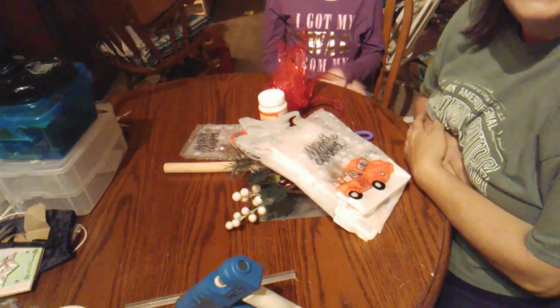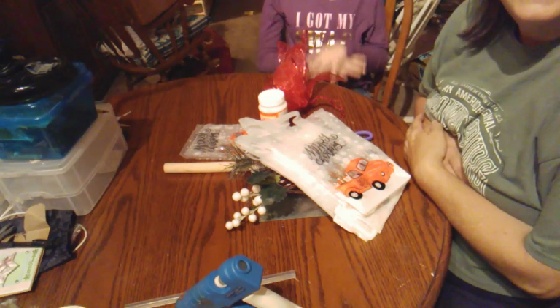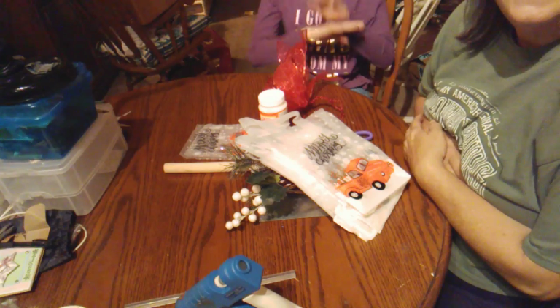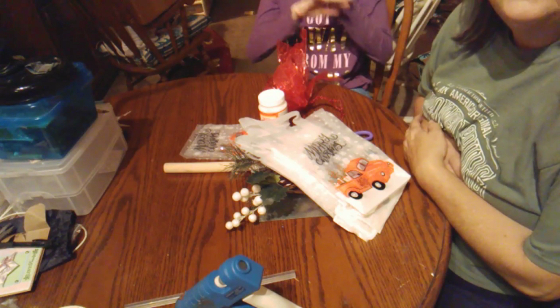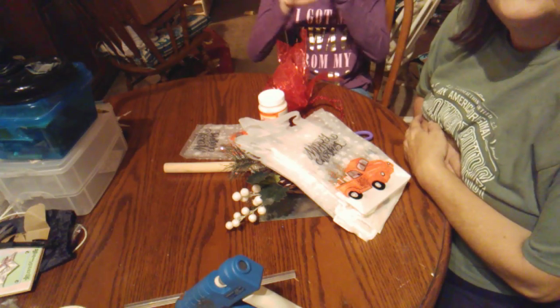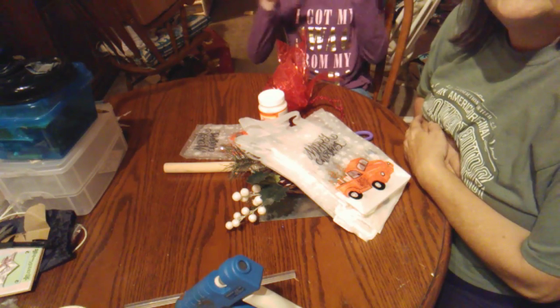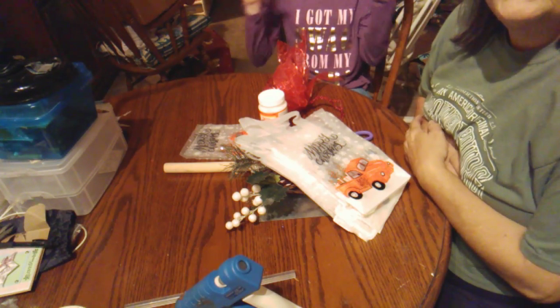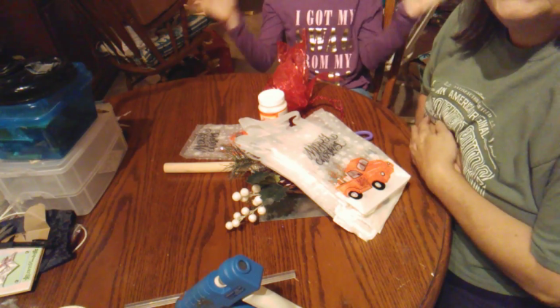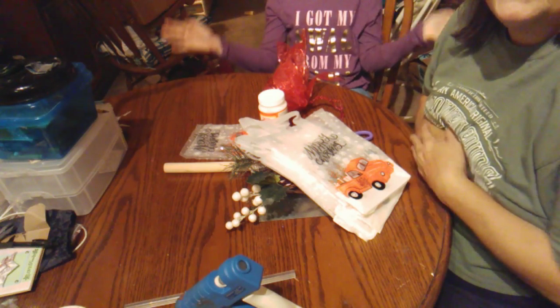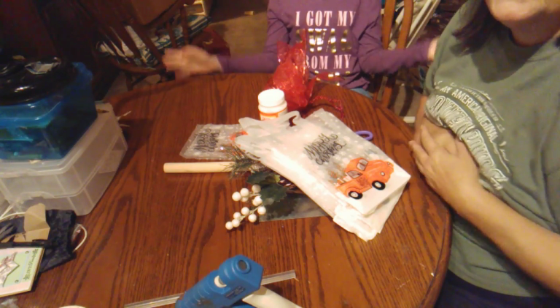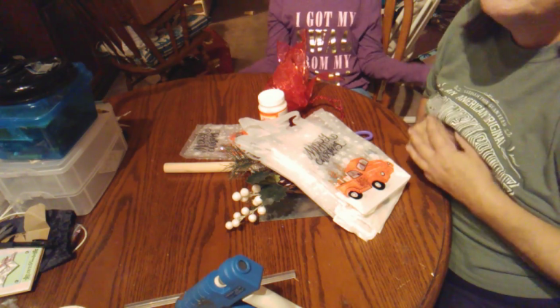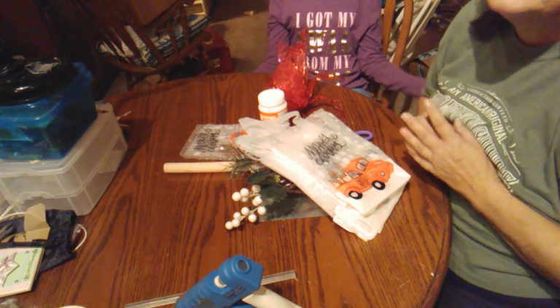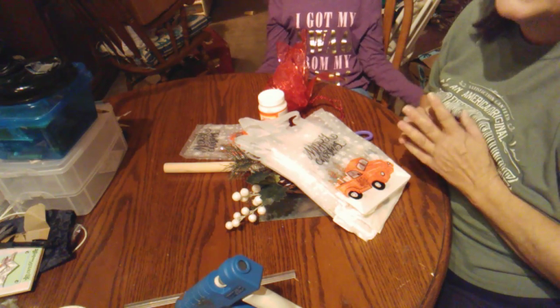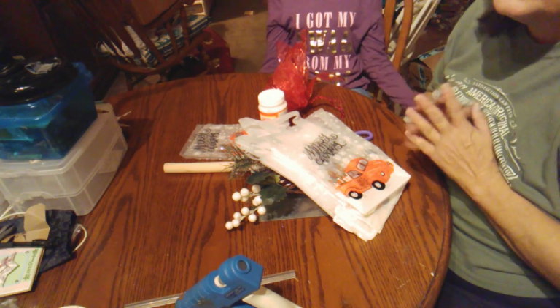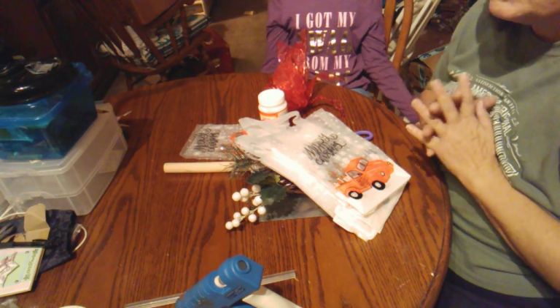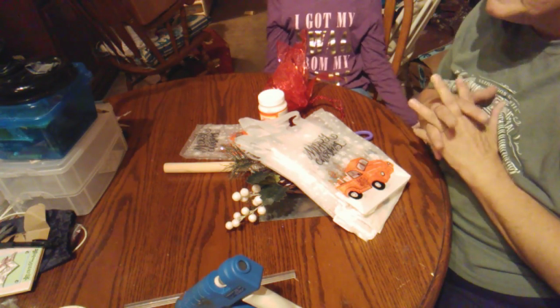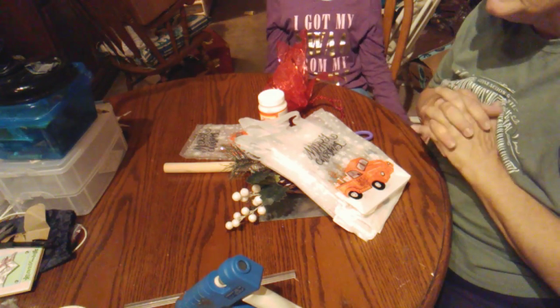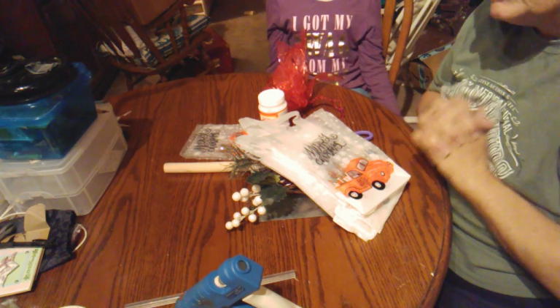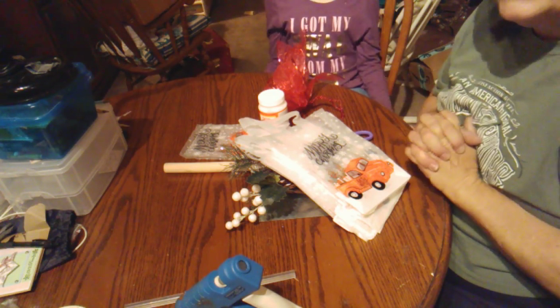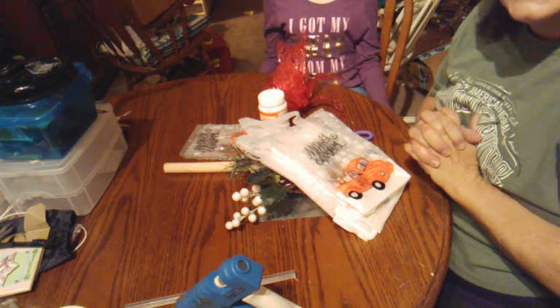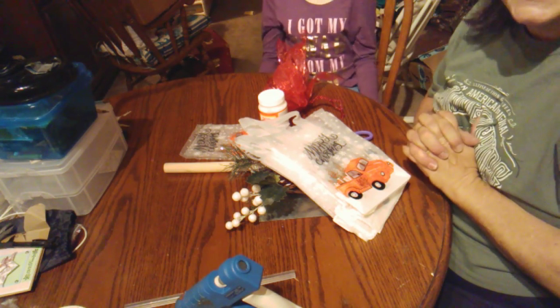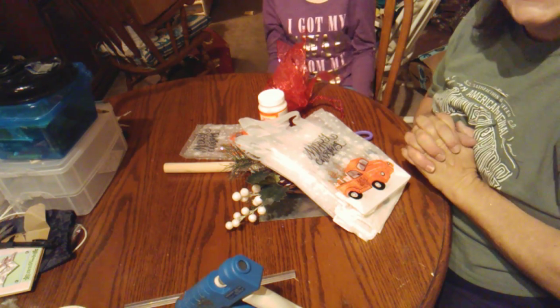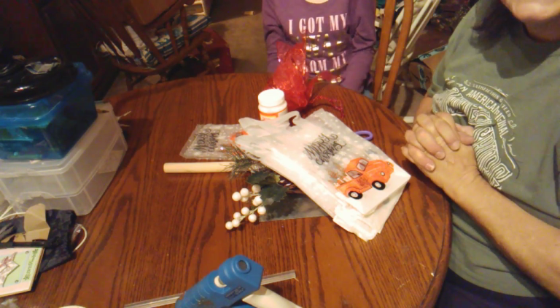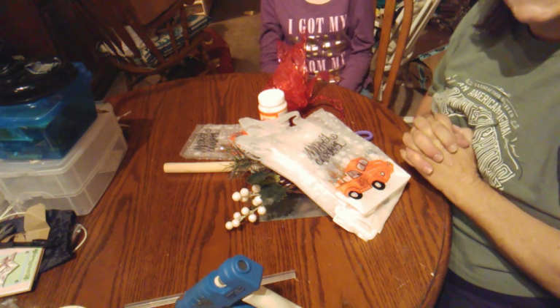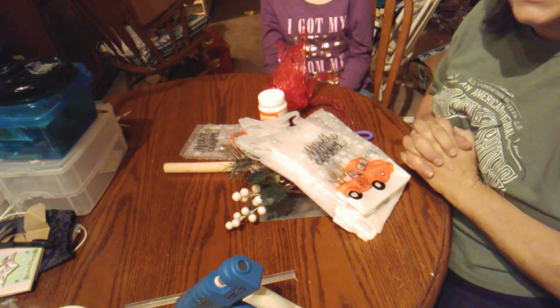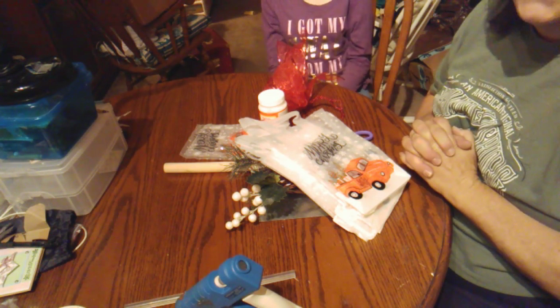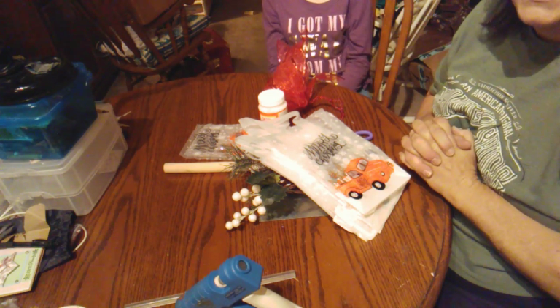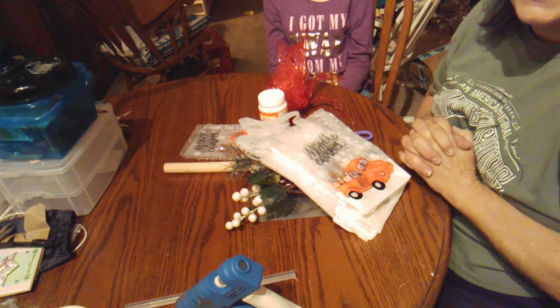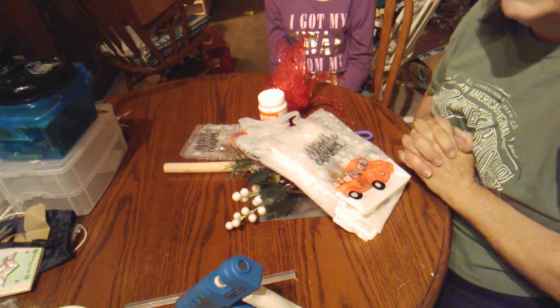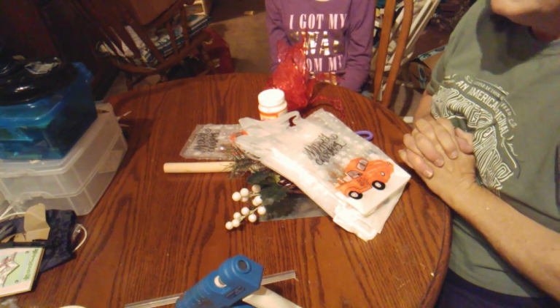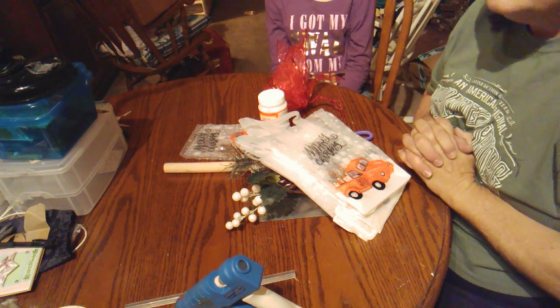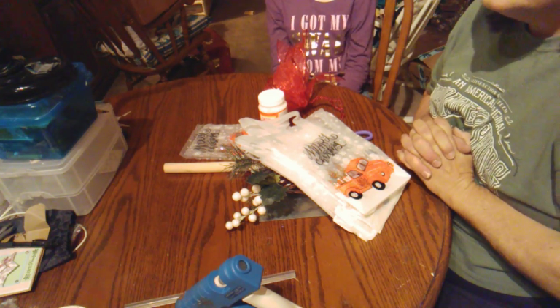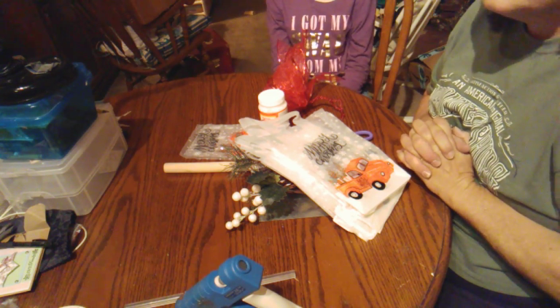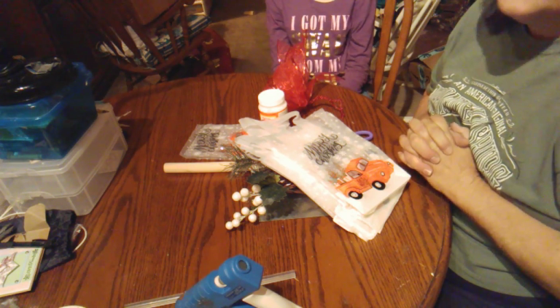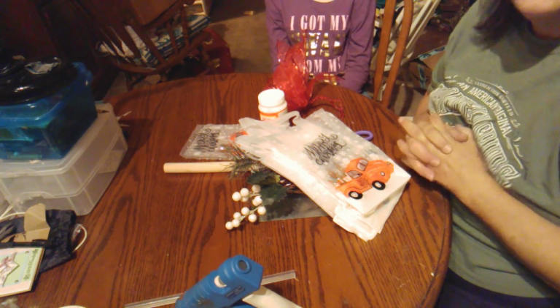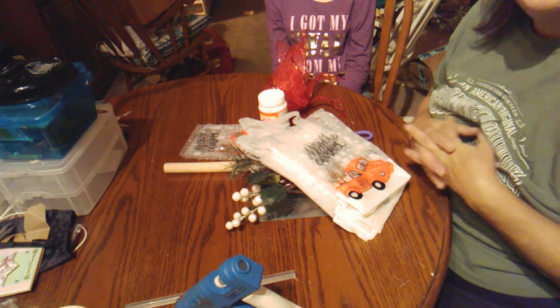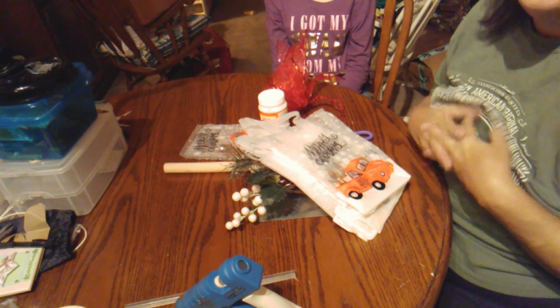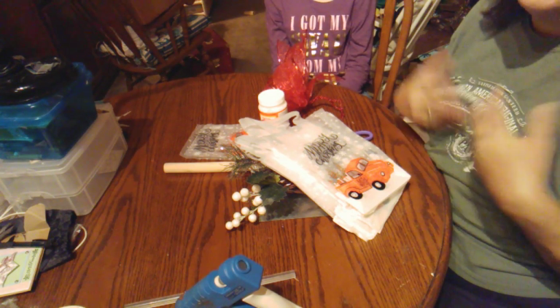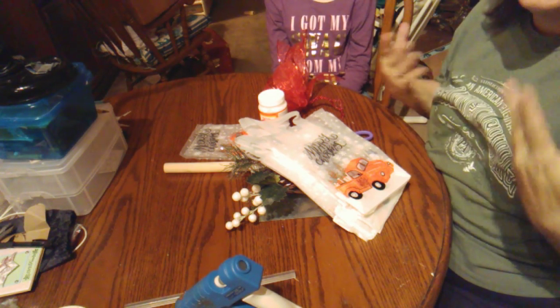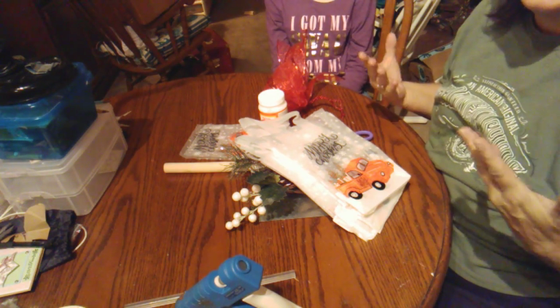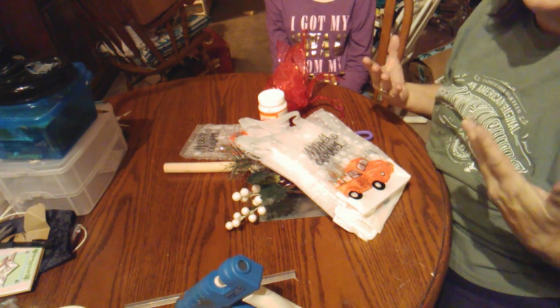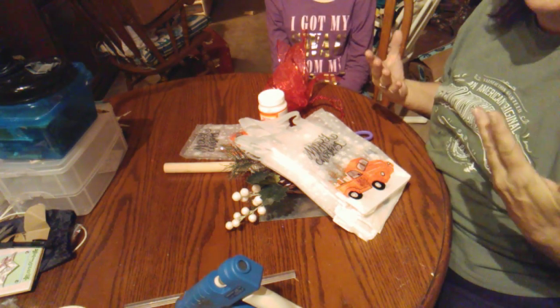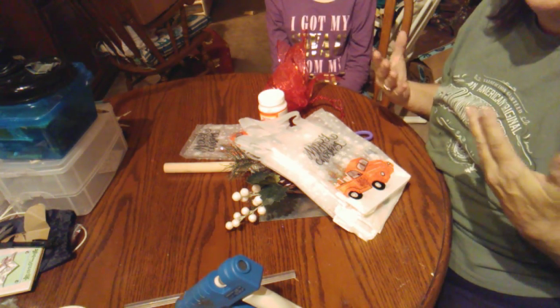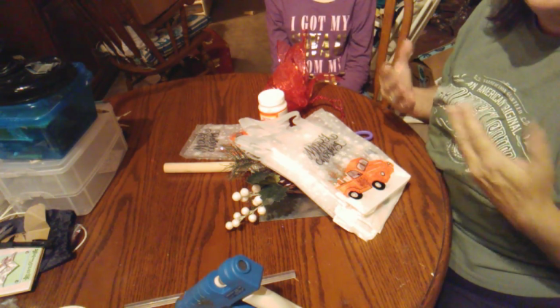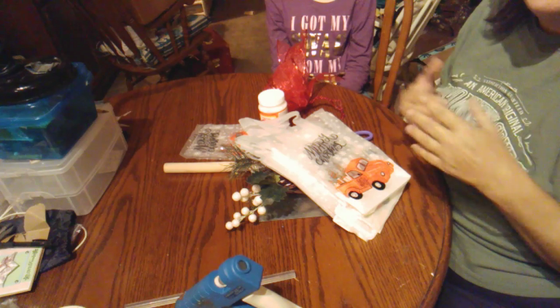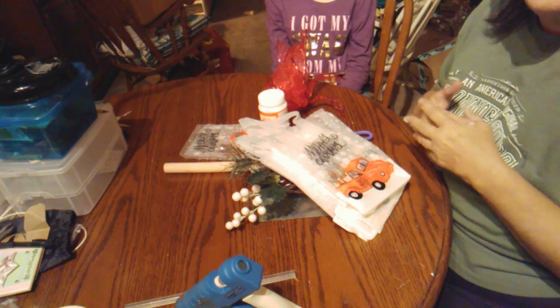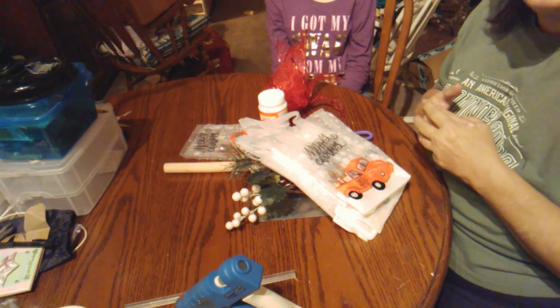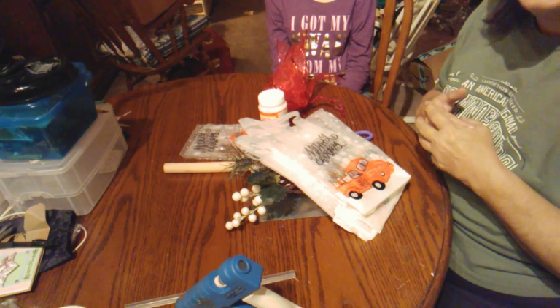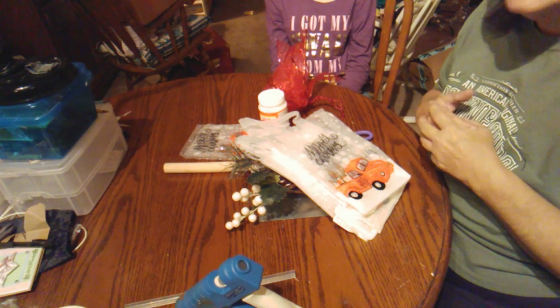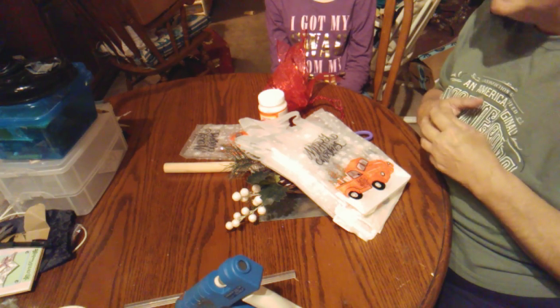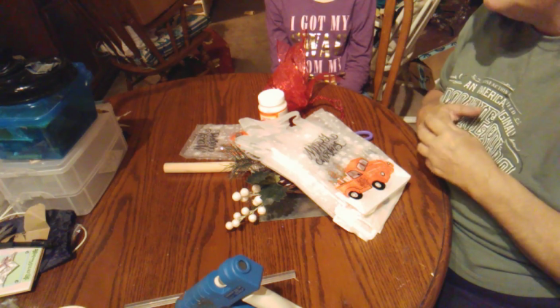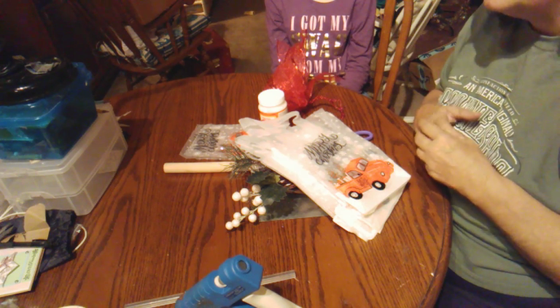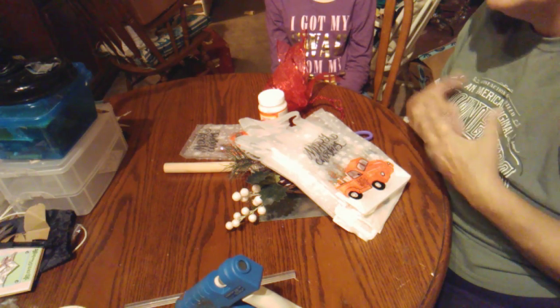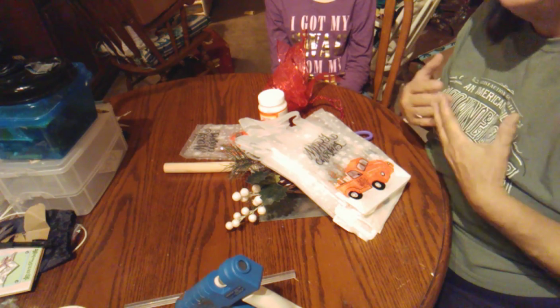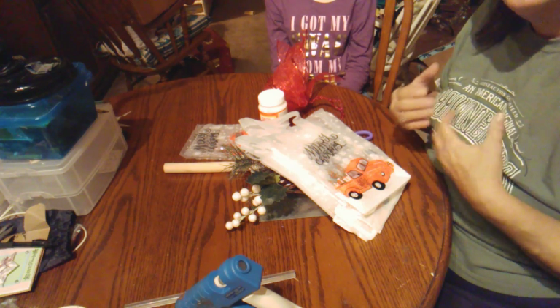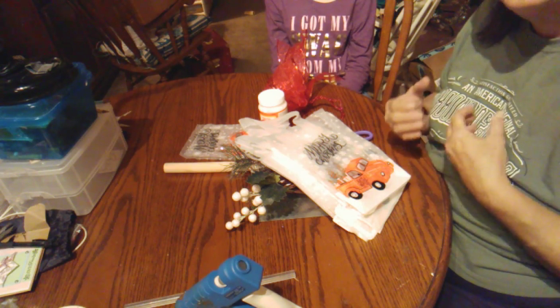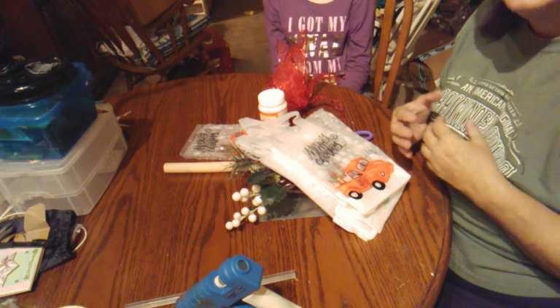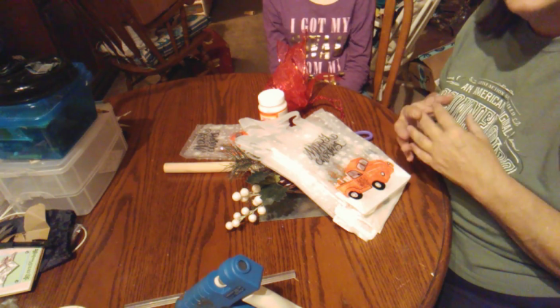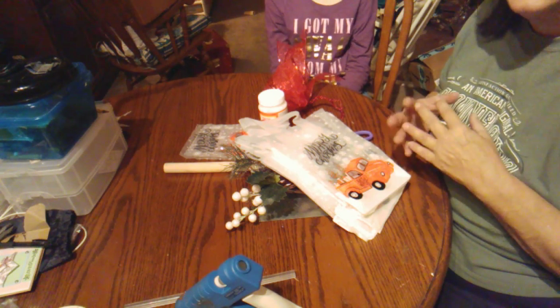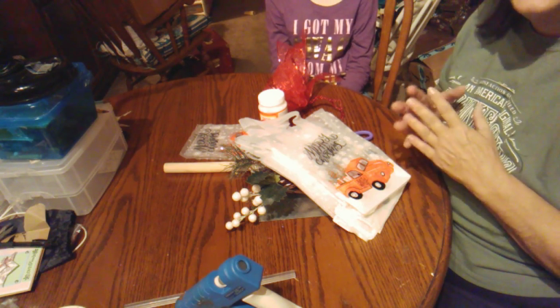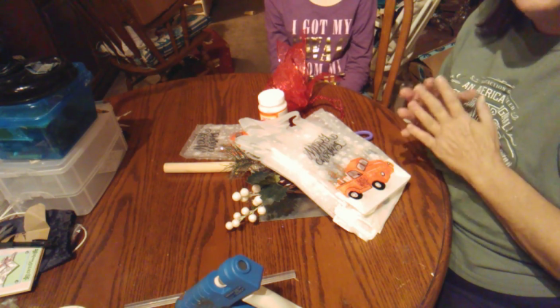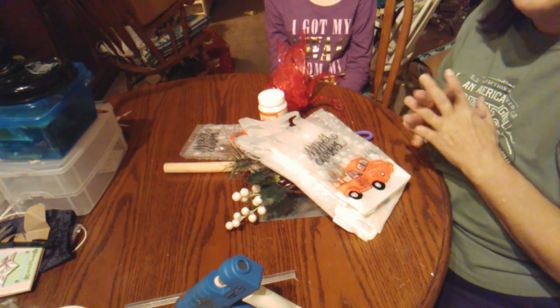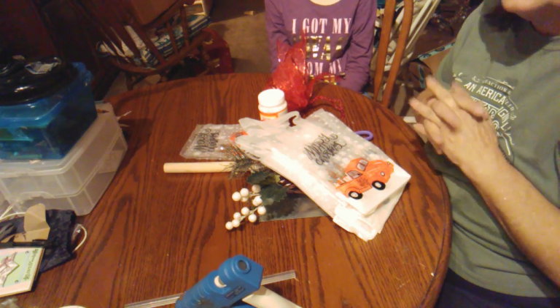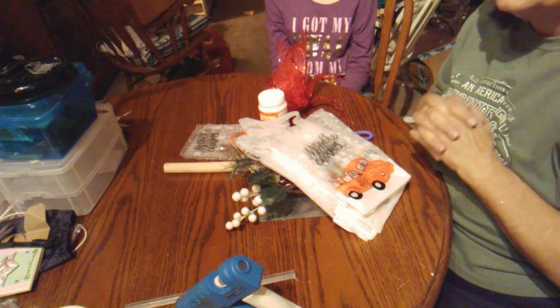Hello everyone, welcome to Dollar Tree Tuesday DIY. I did not have a haul today, but I do have a DIY for you.